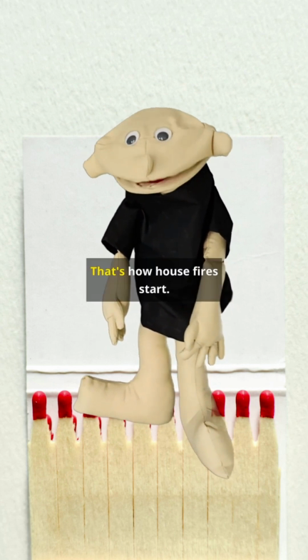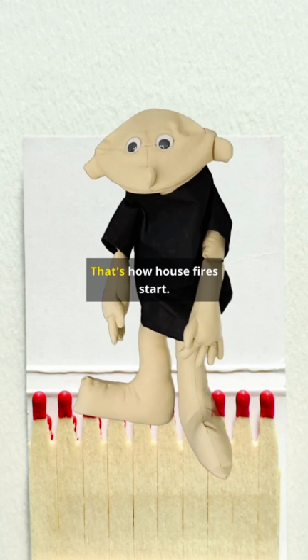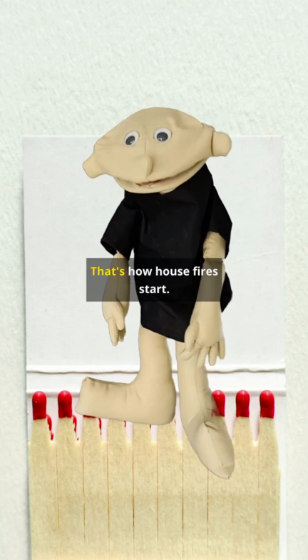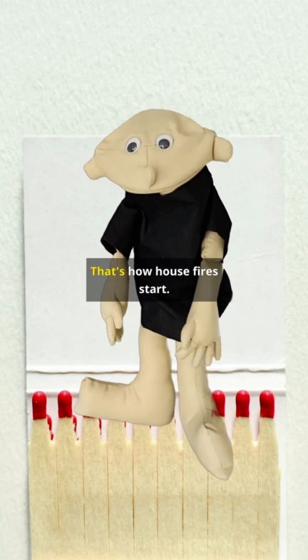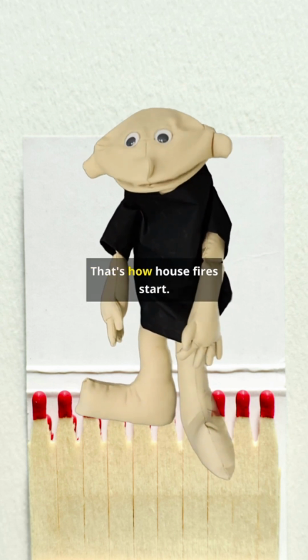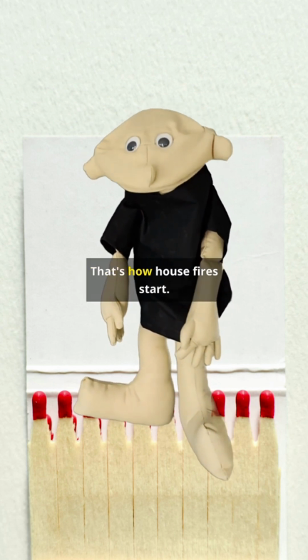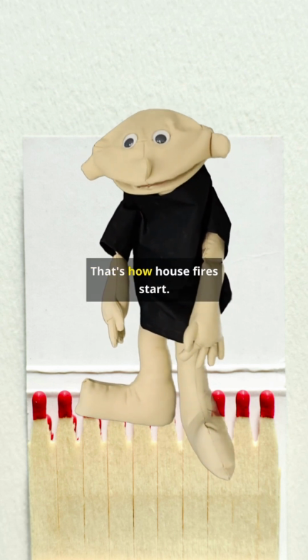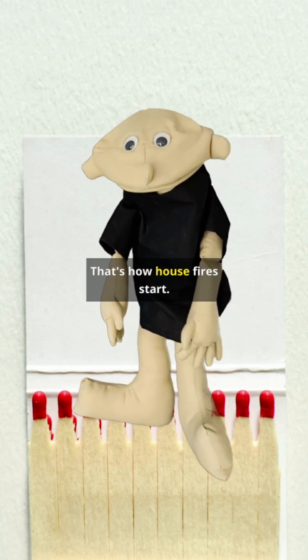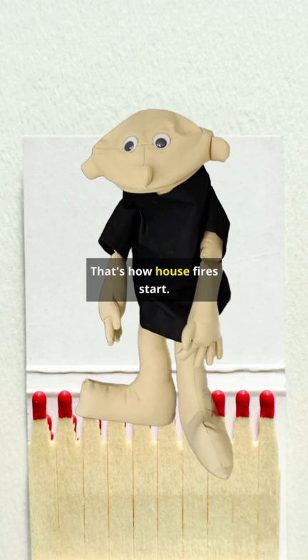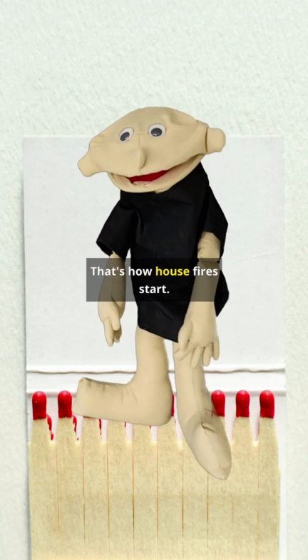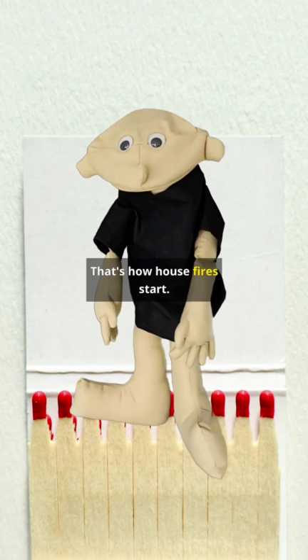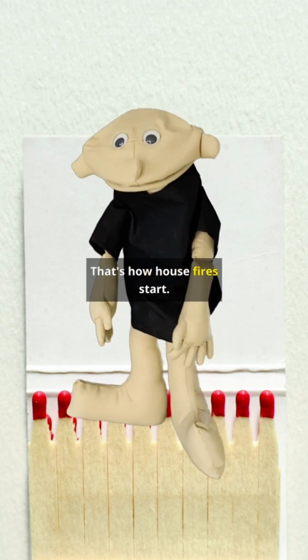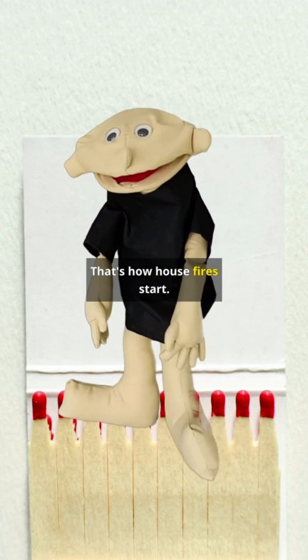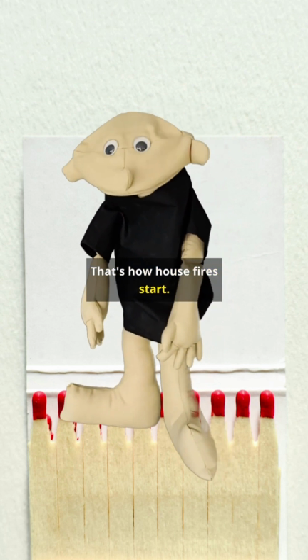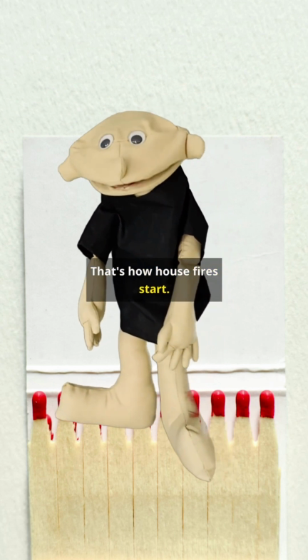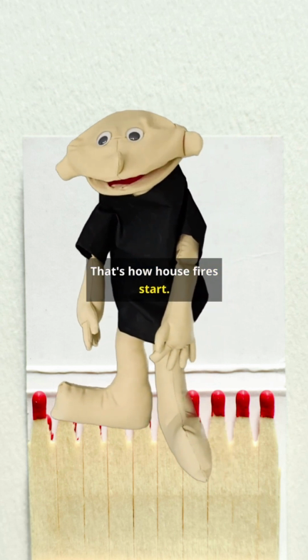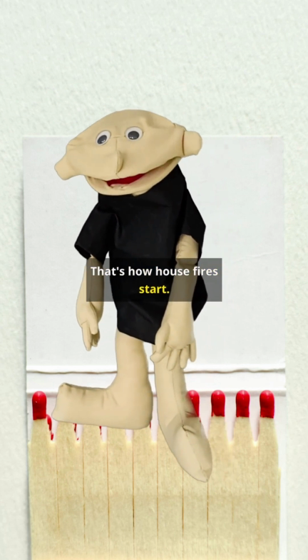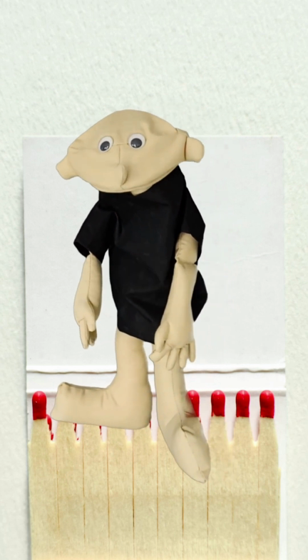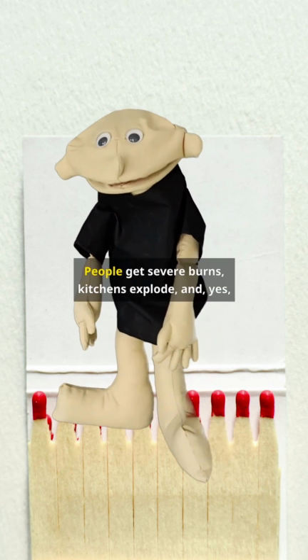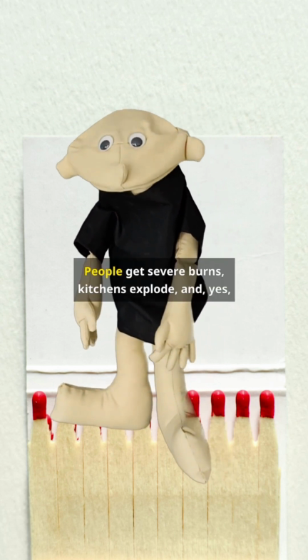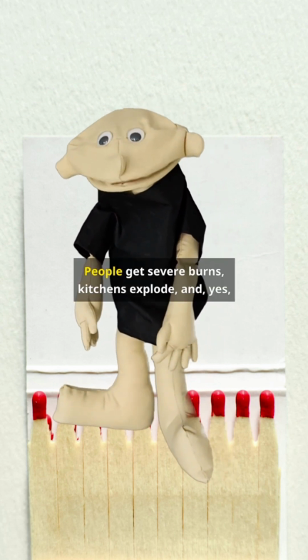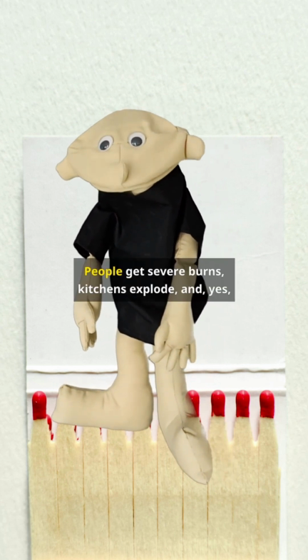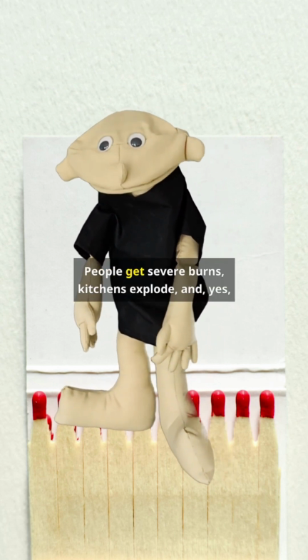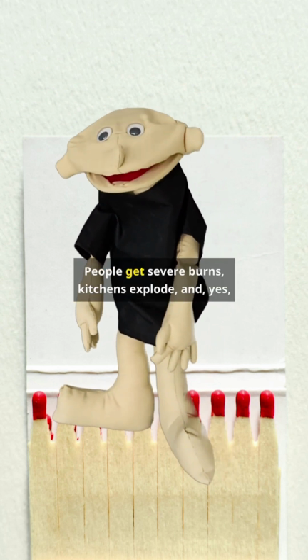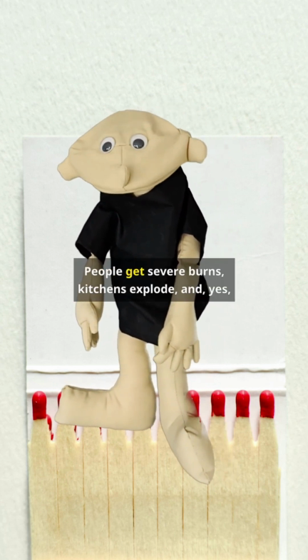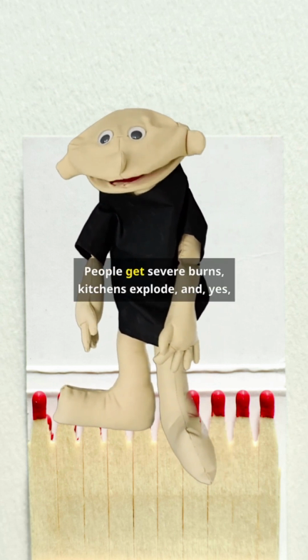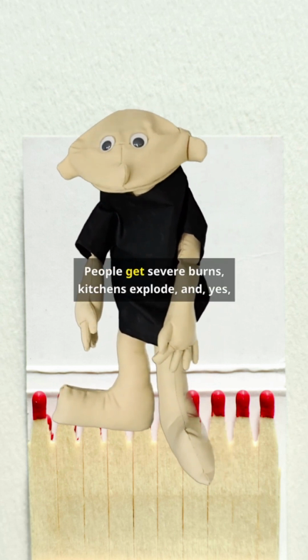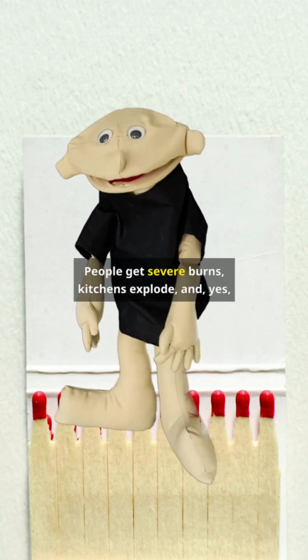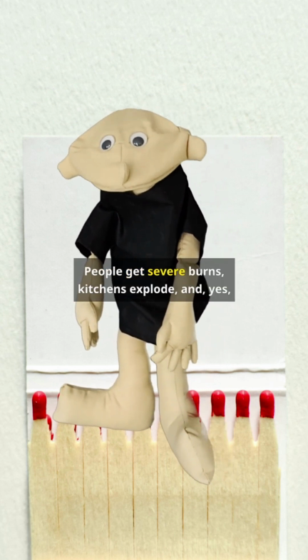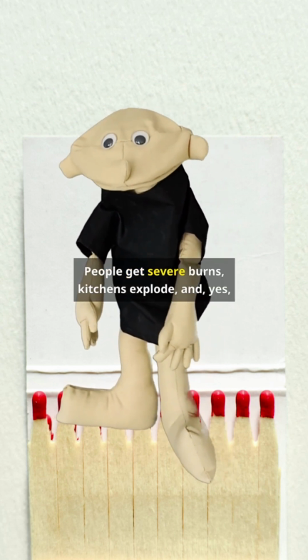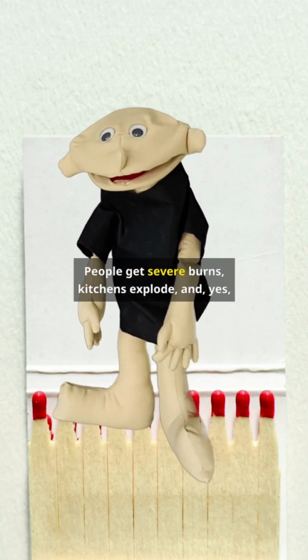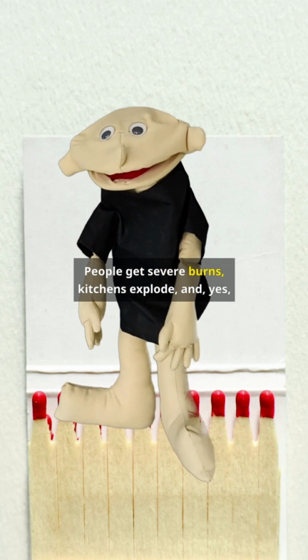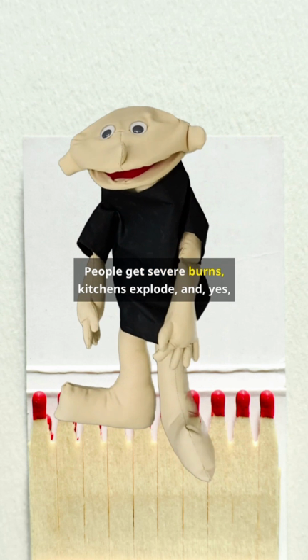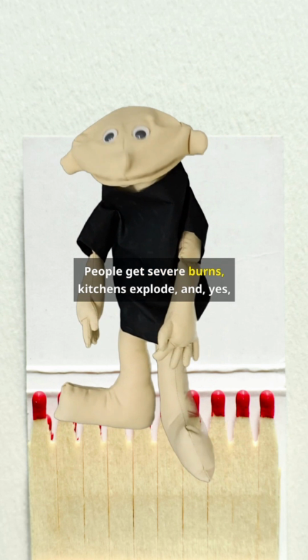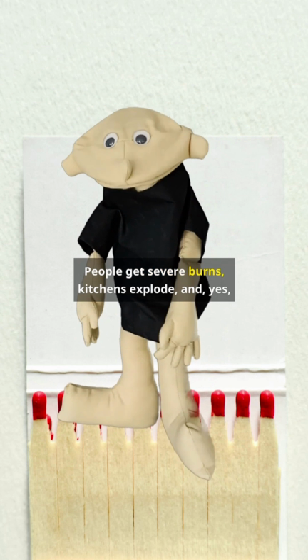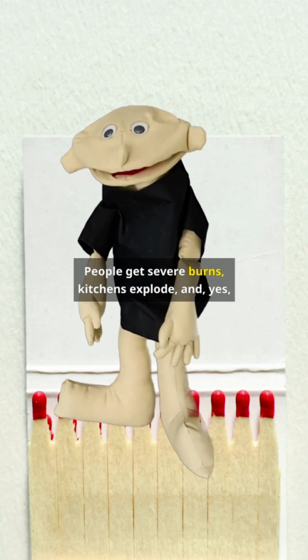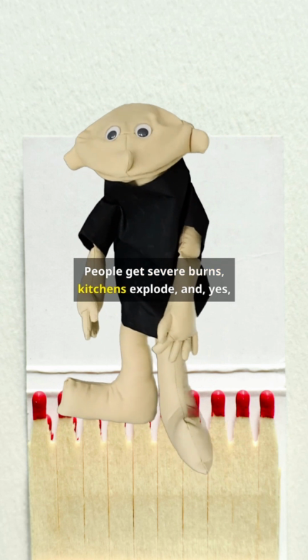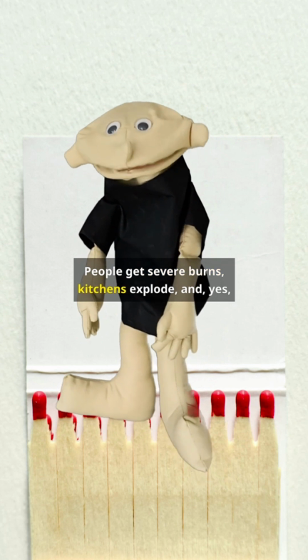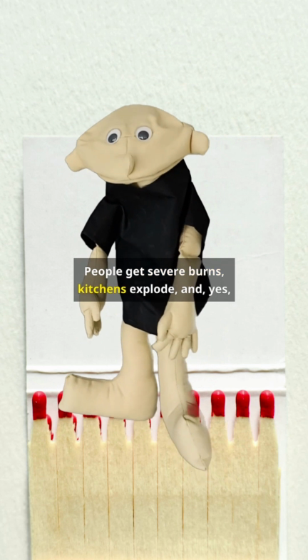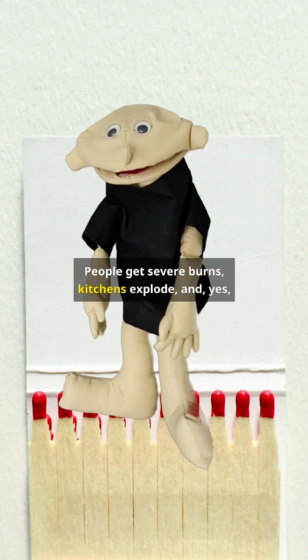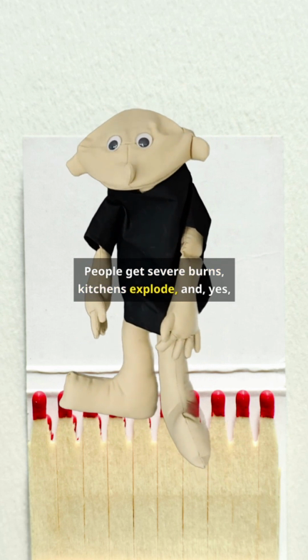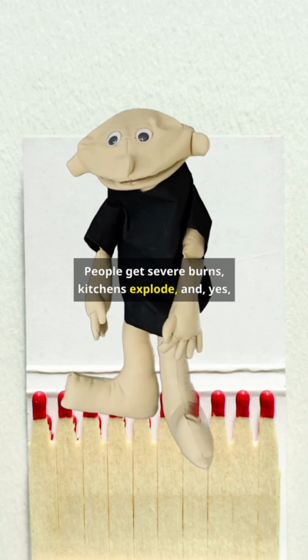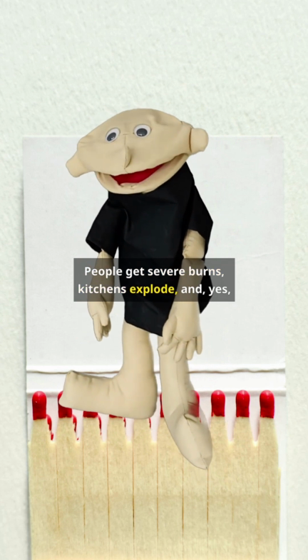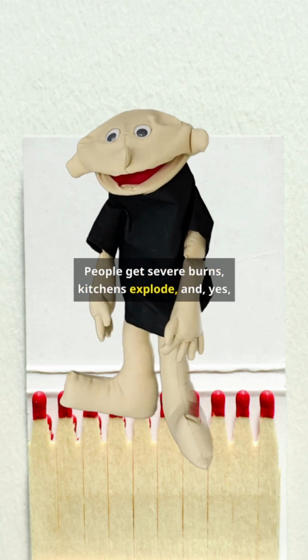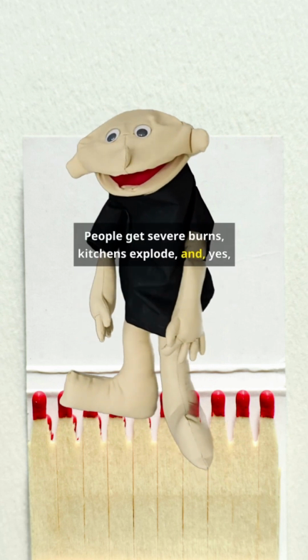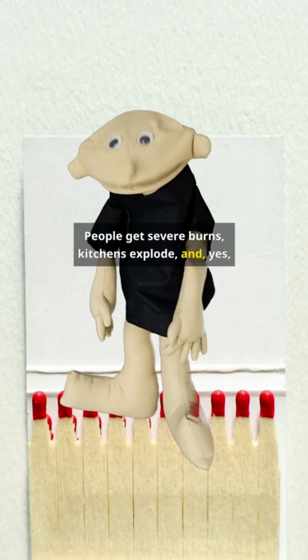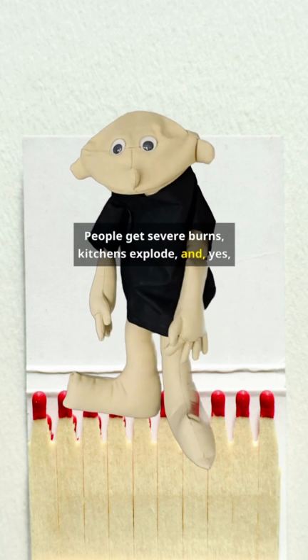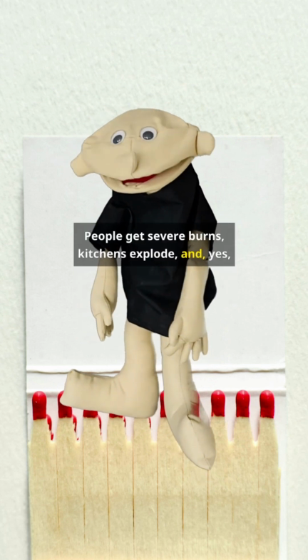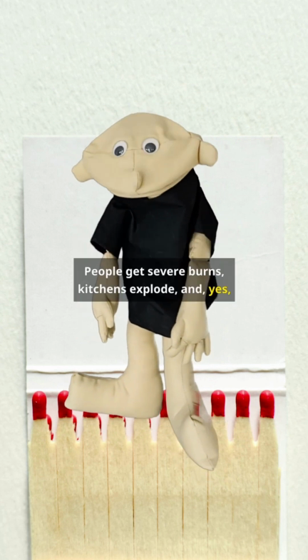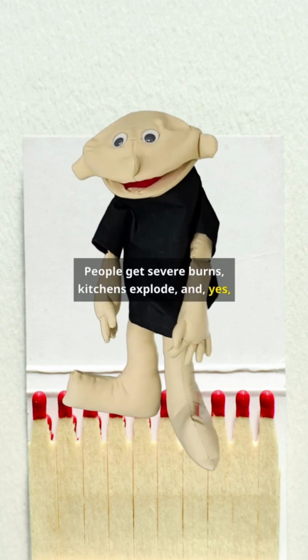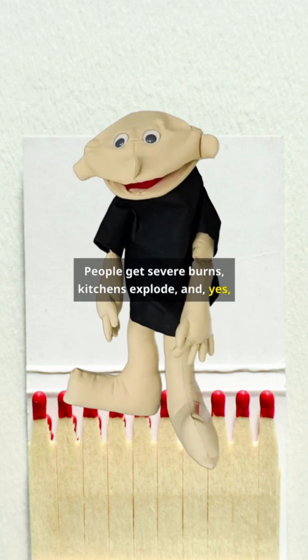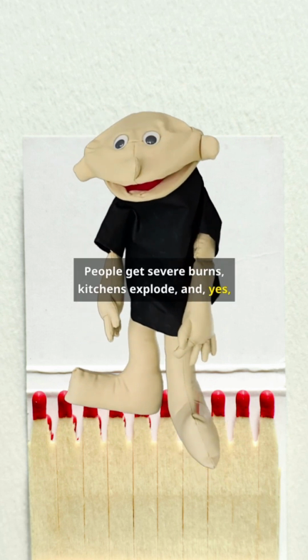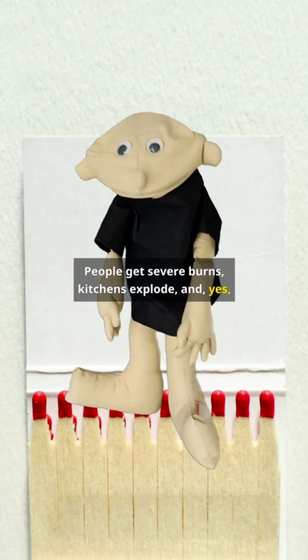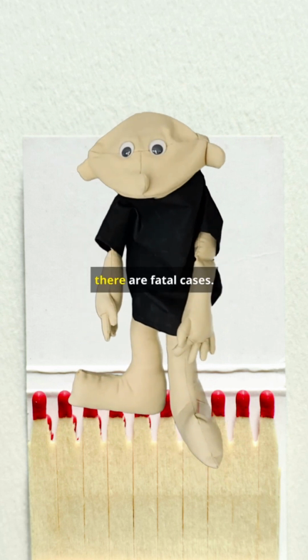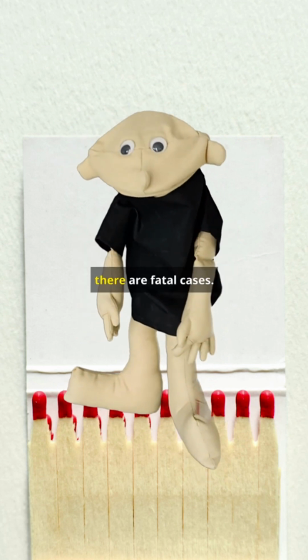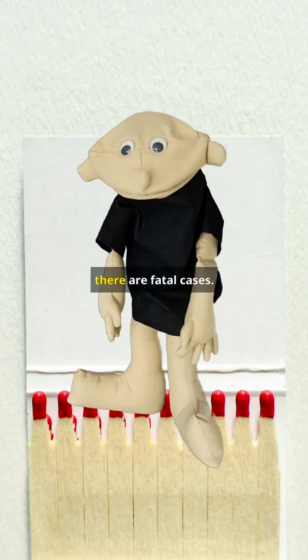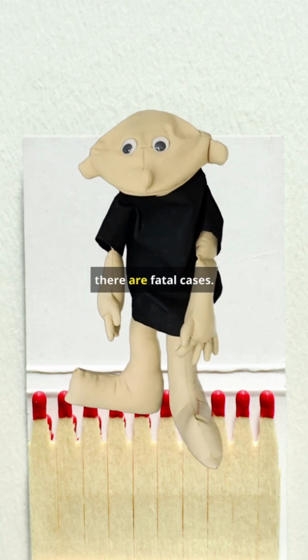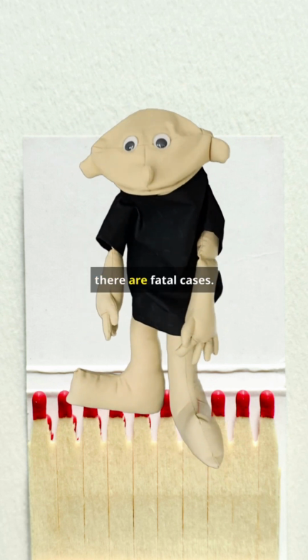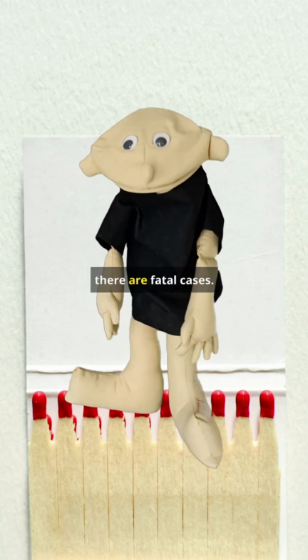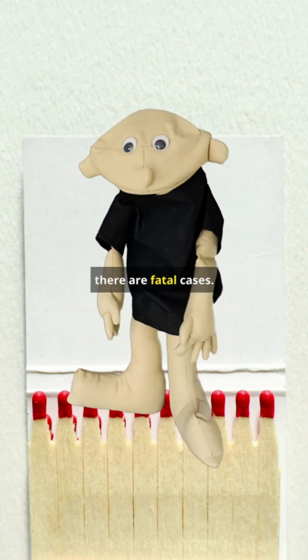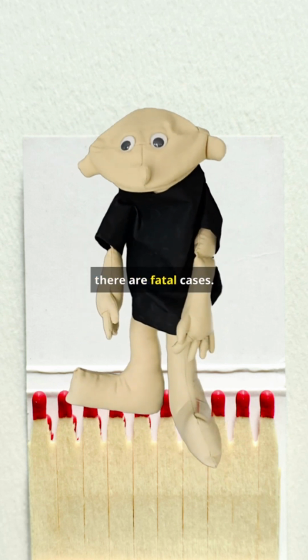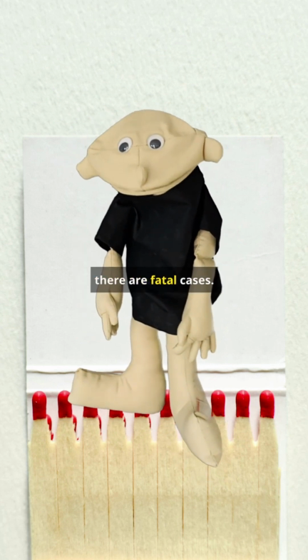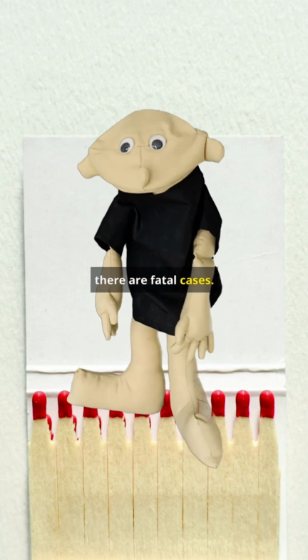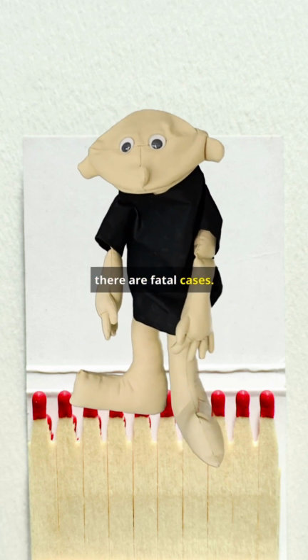That's how house fires start. People get severe burns, kitchens explode, and yes, there are fatal cases.